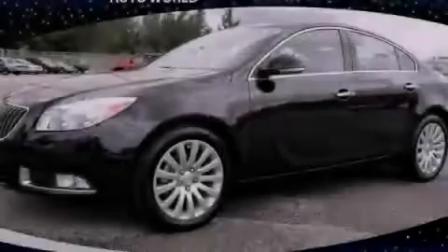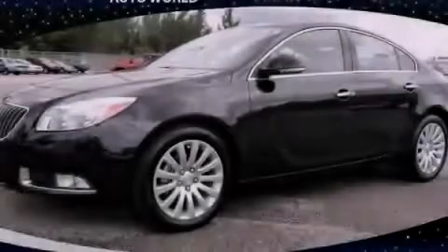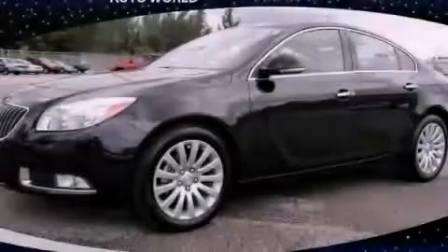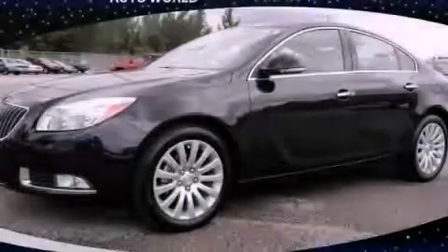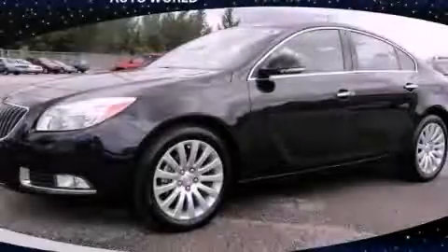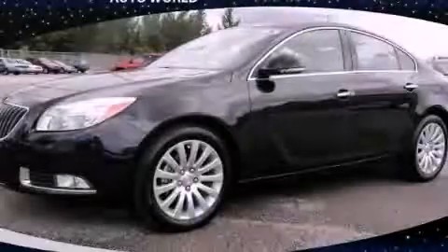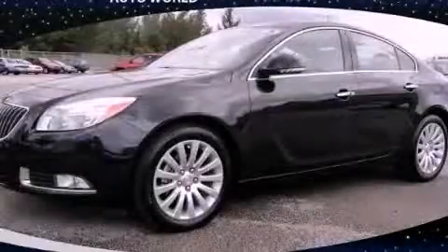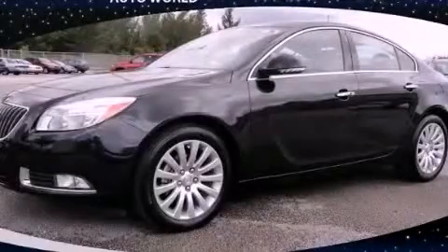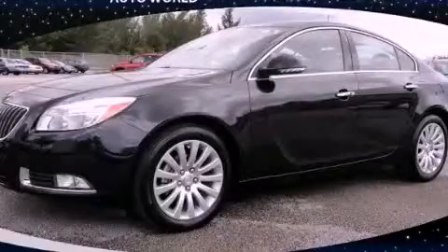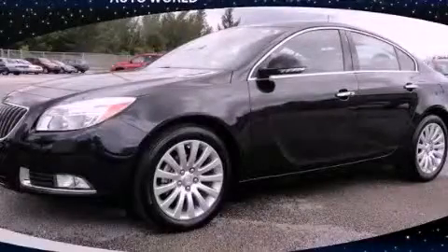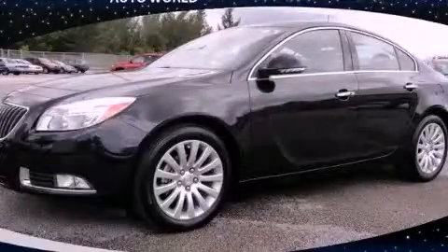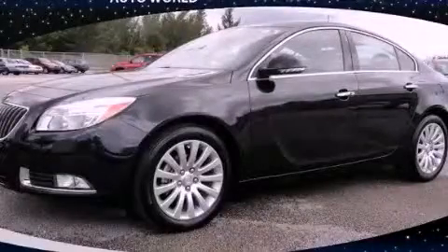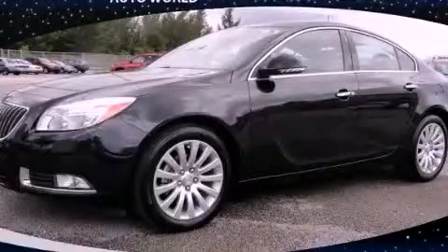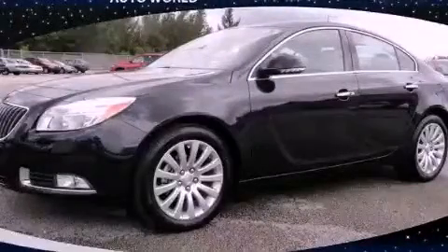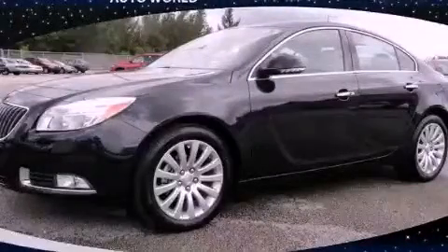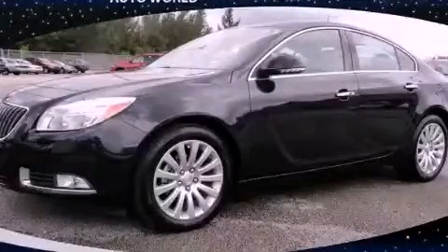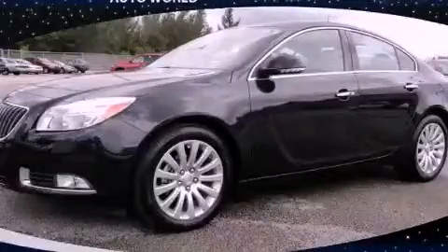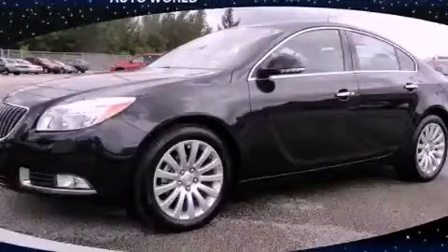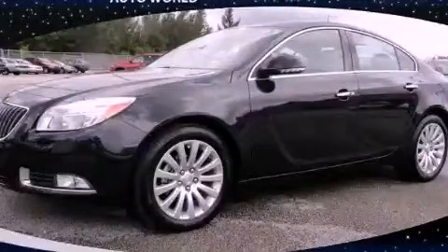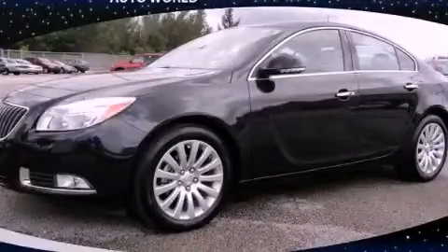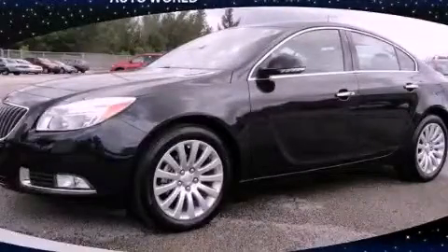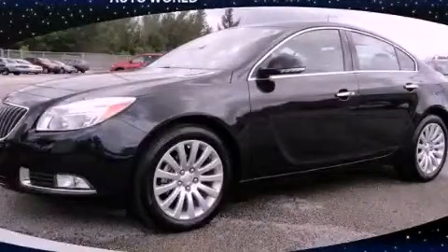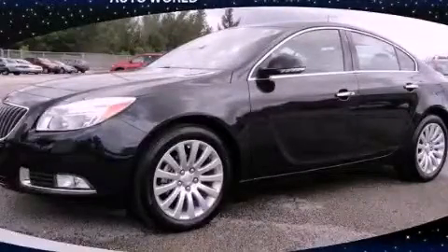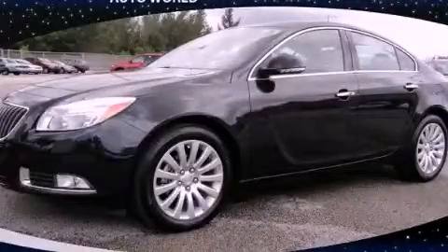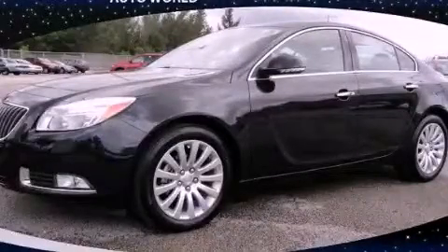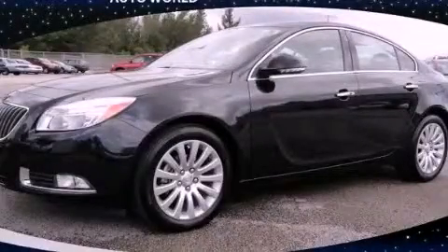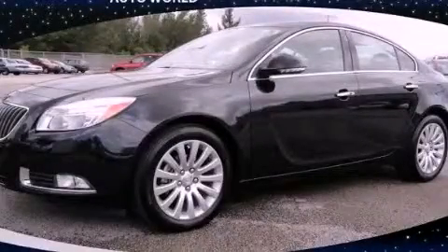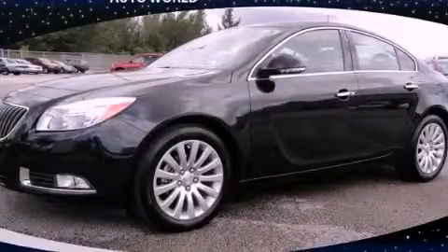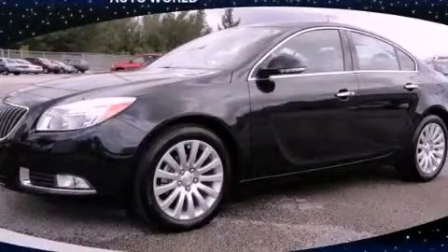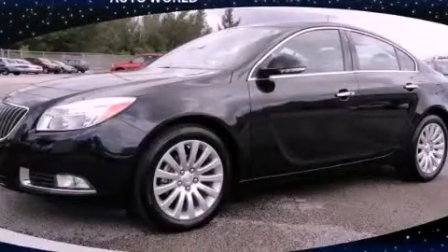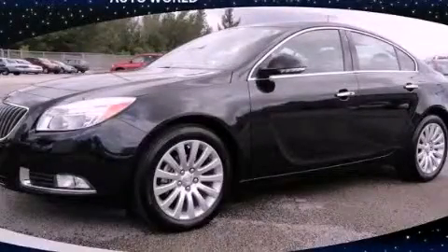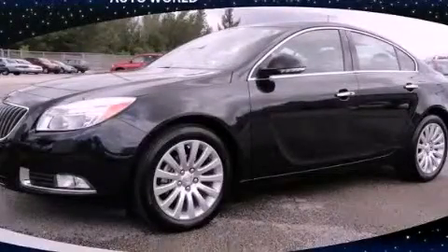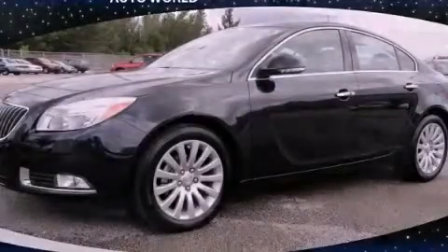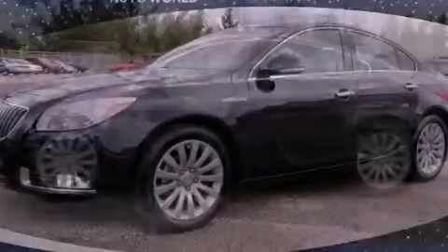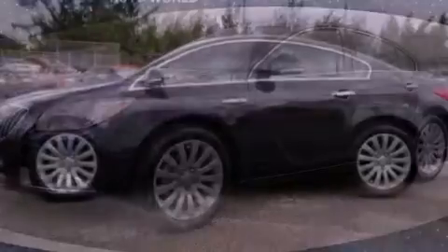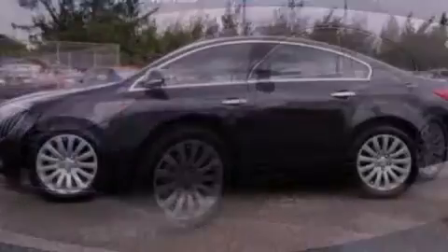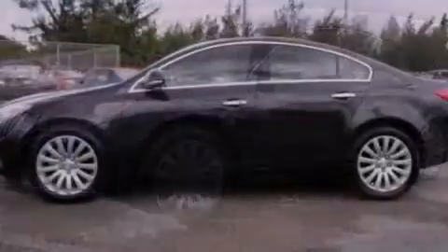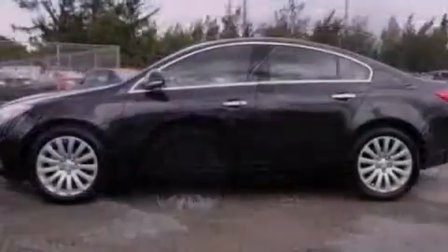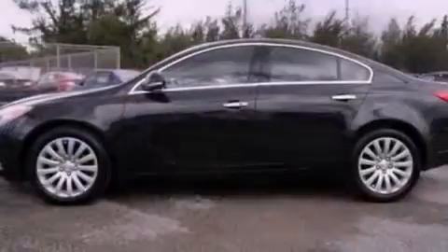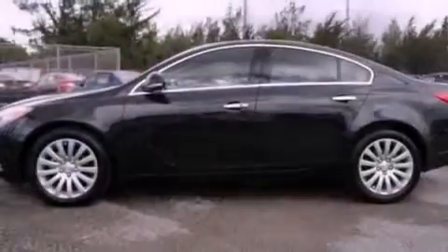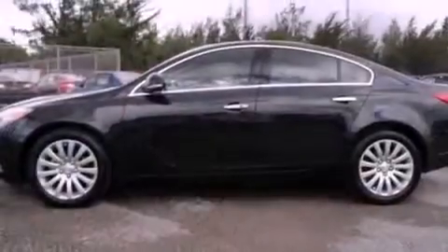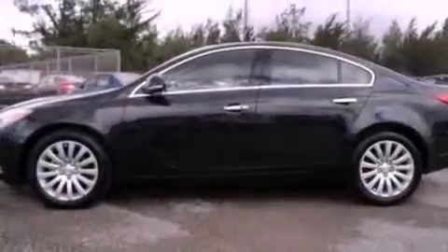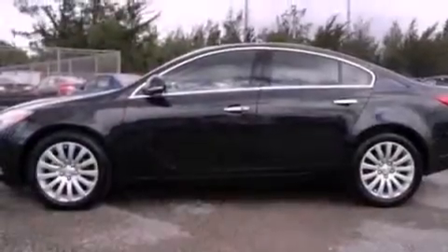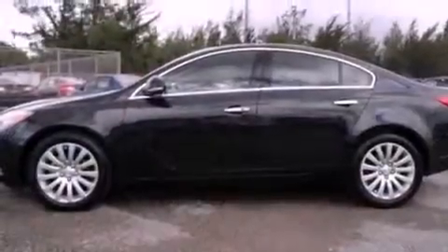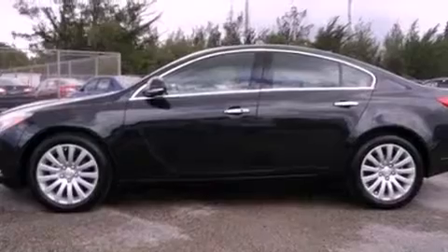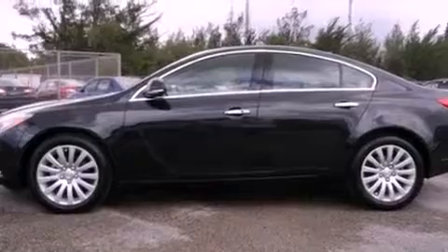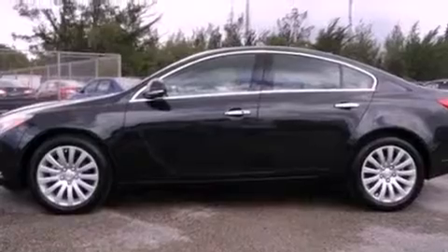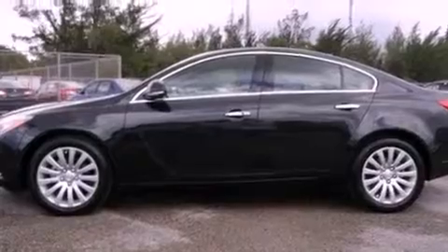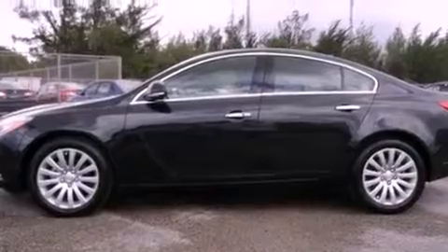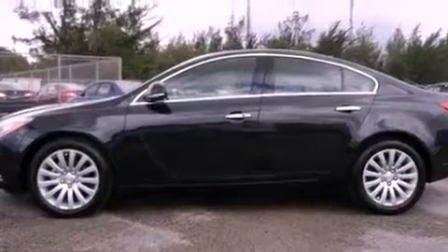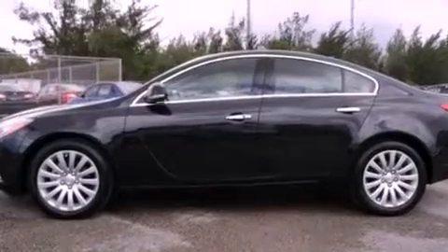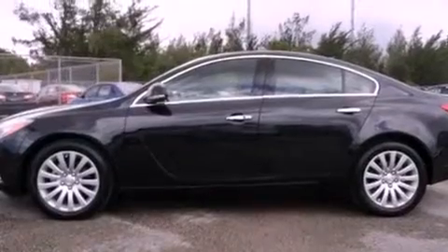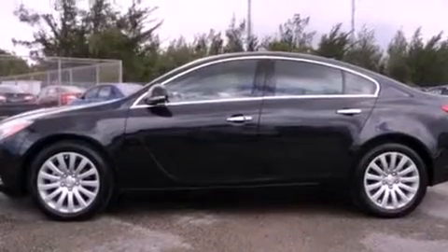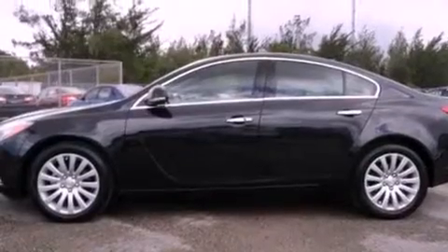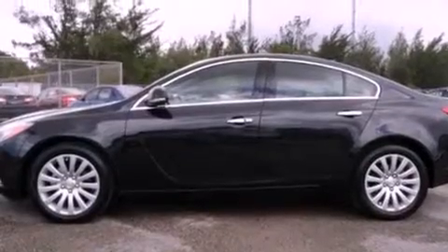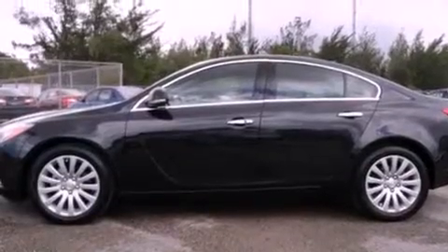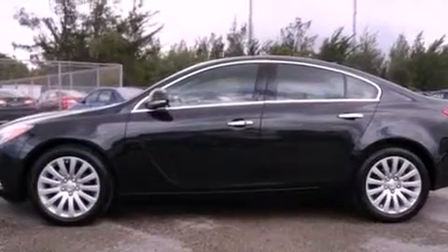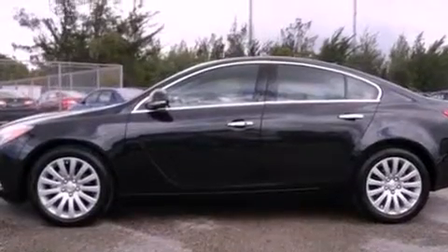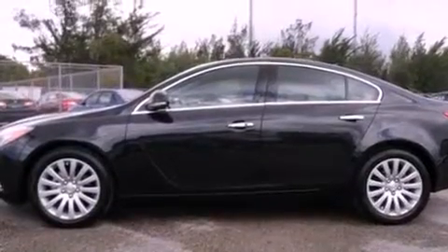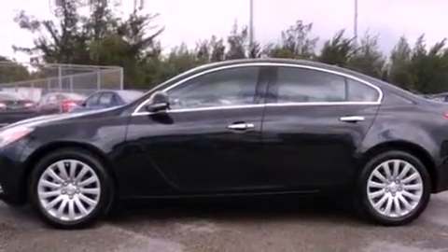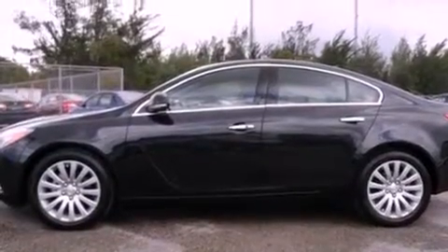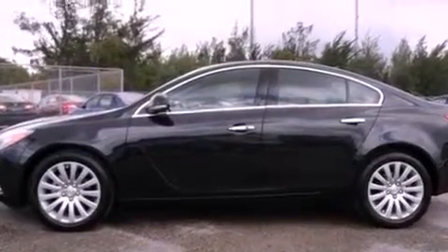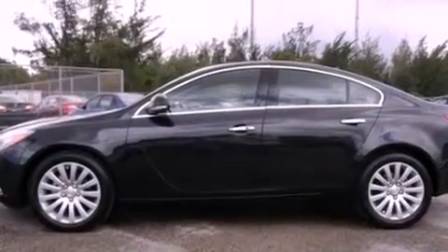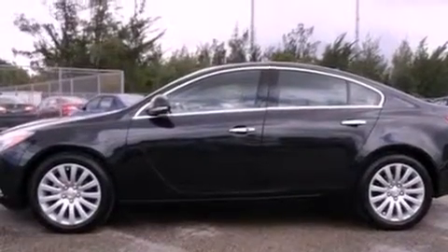This is a 2012 Buick Regal. It features a four-cylinder engine and an automatic transmission.